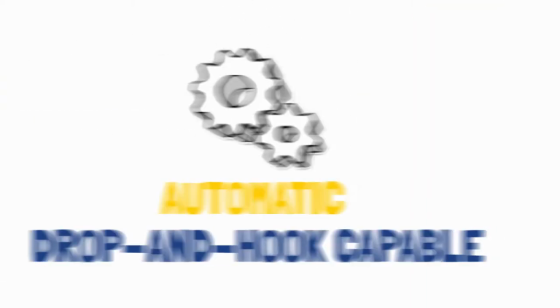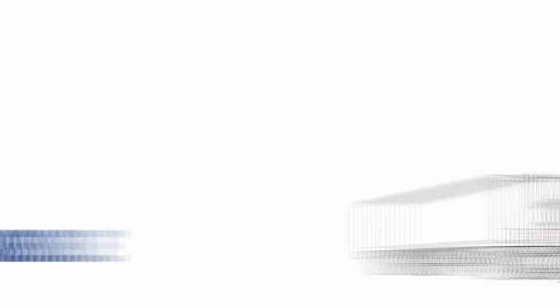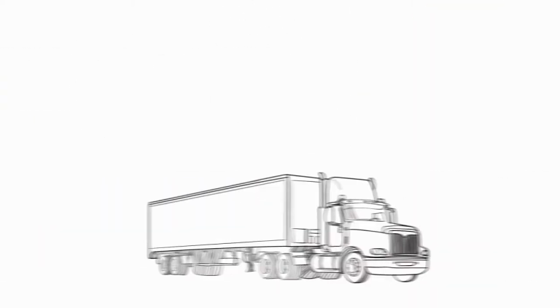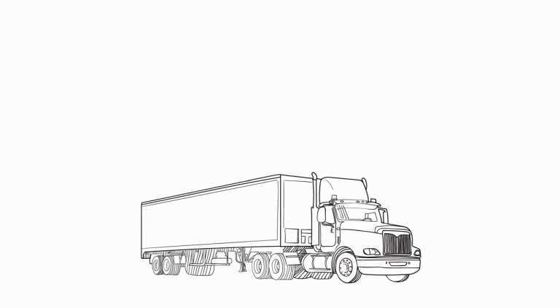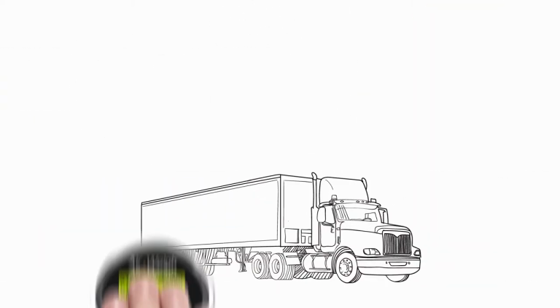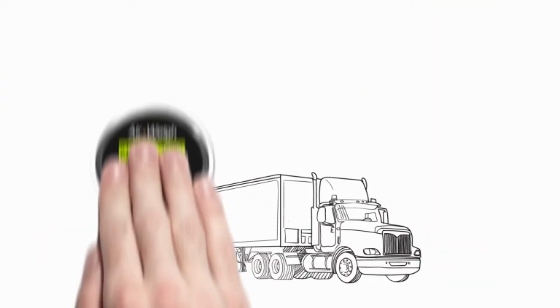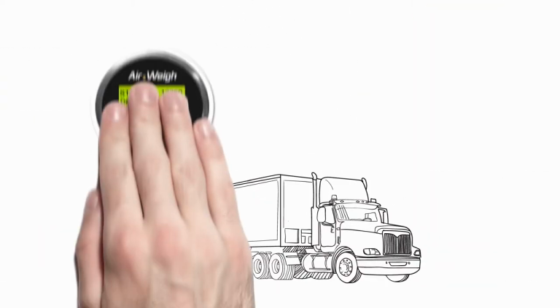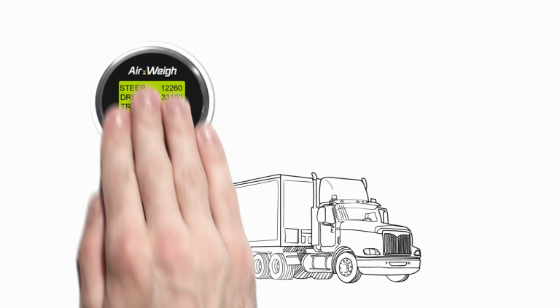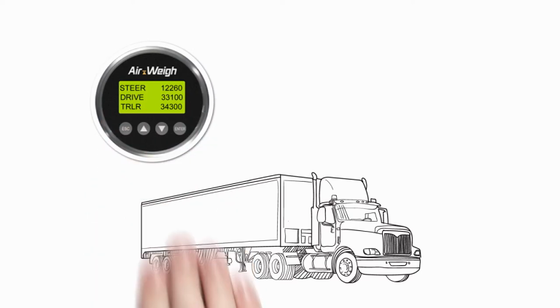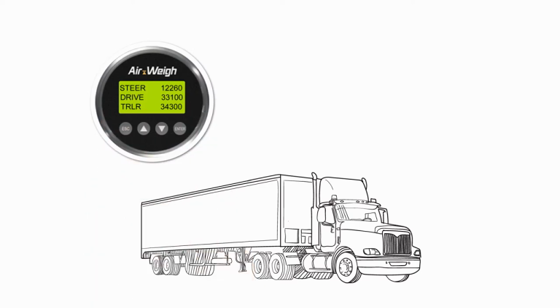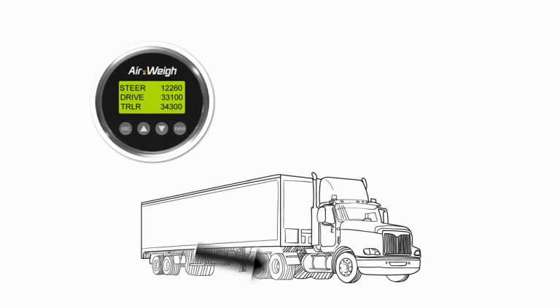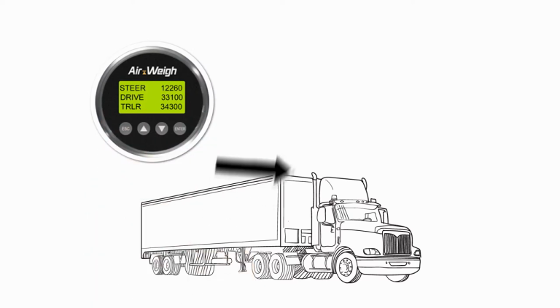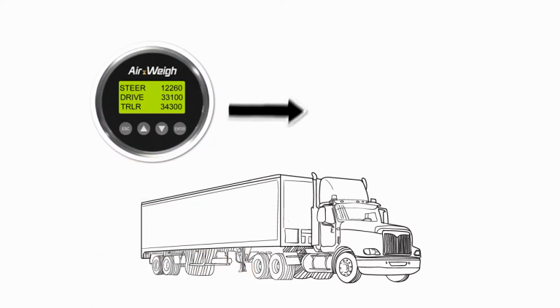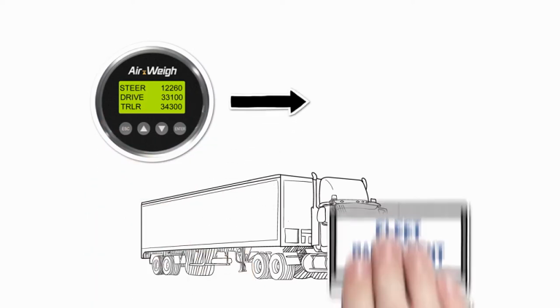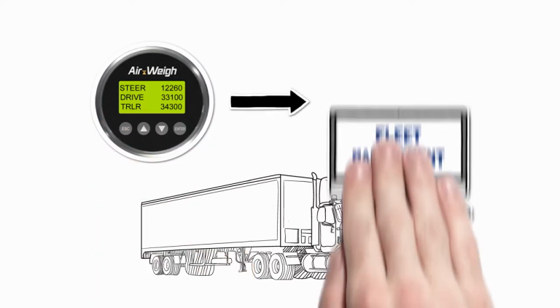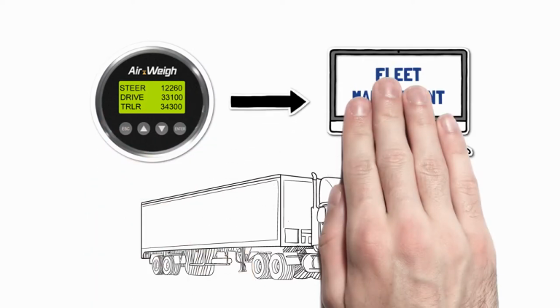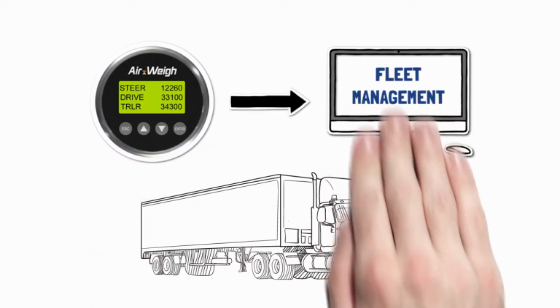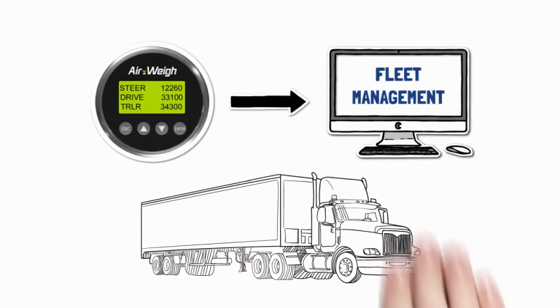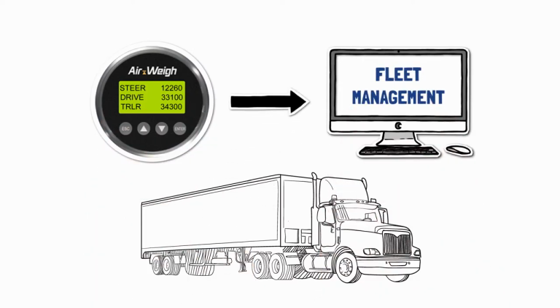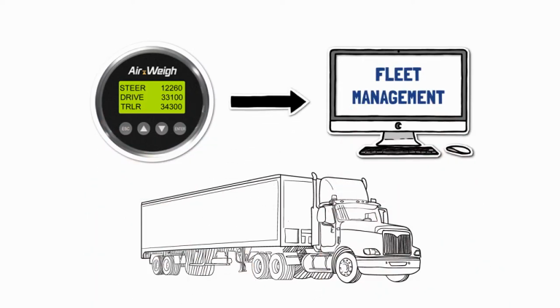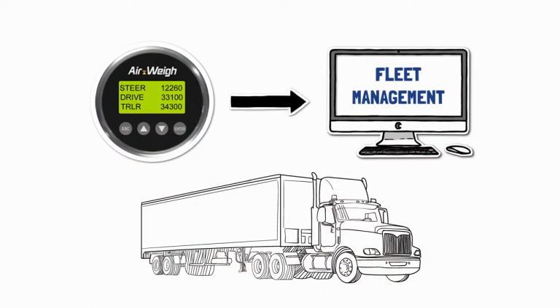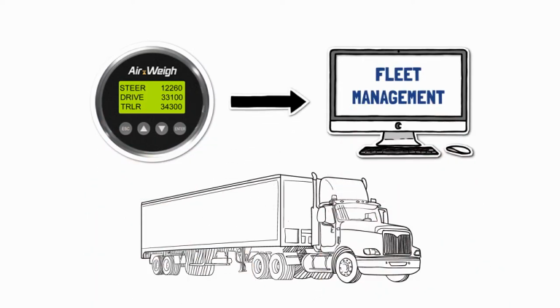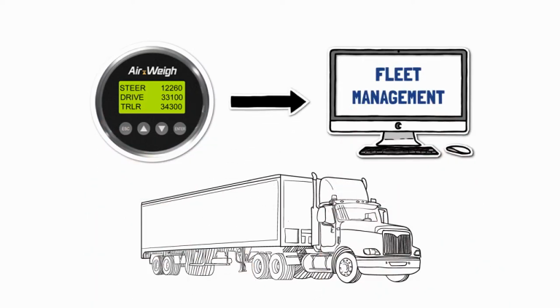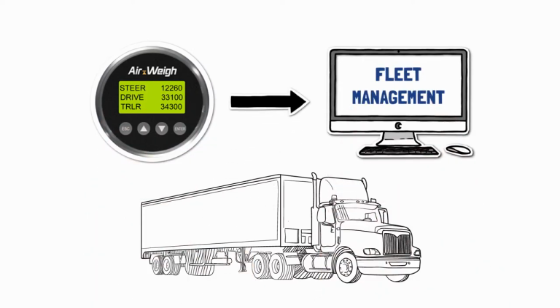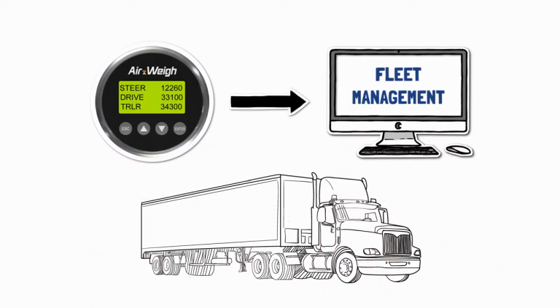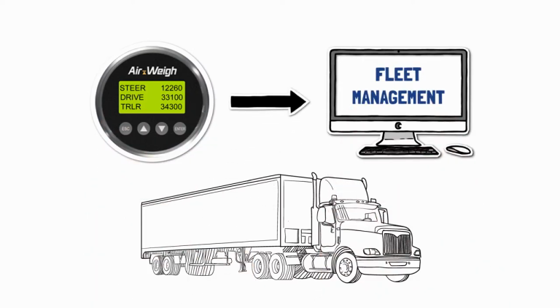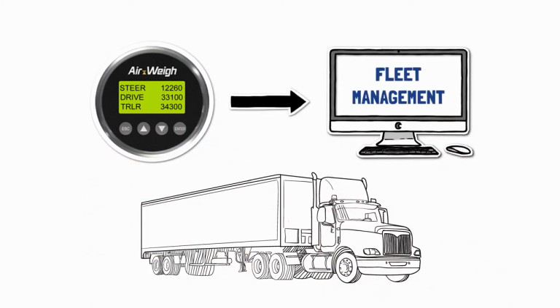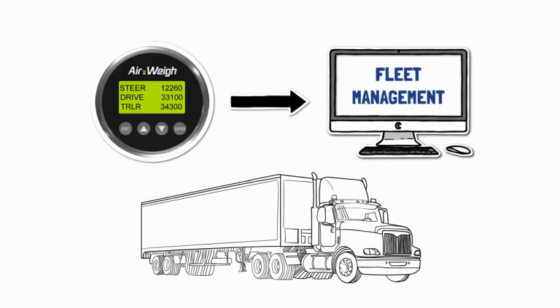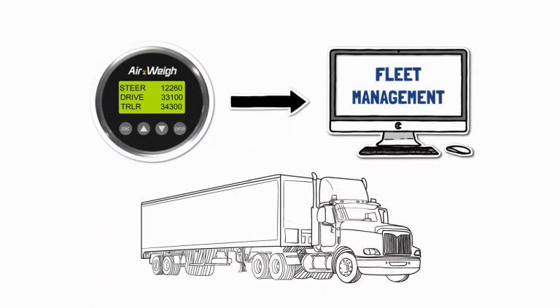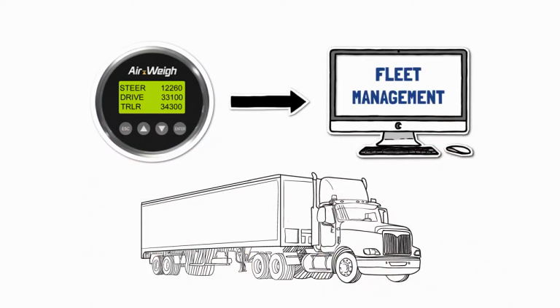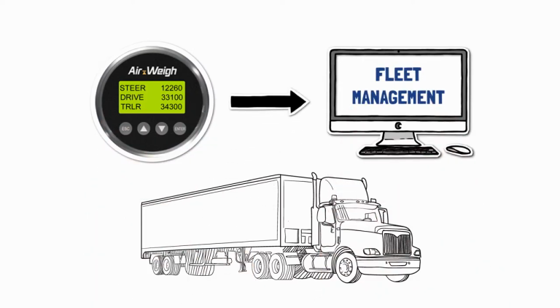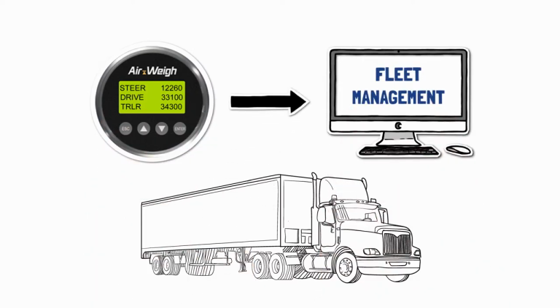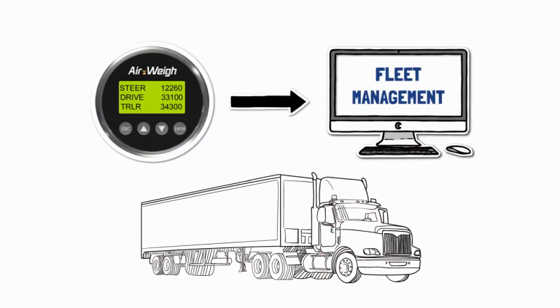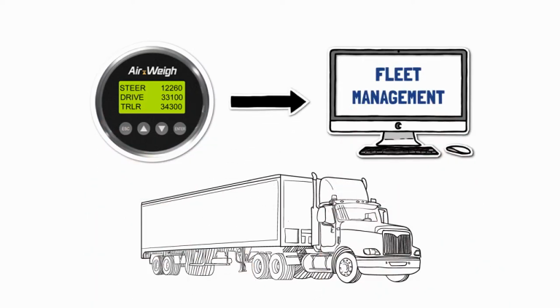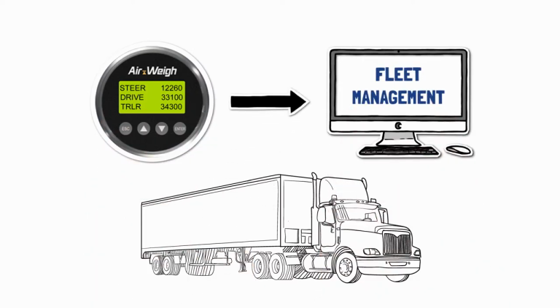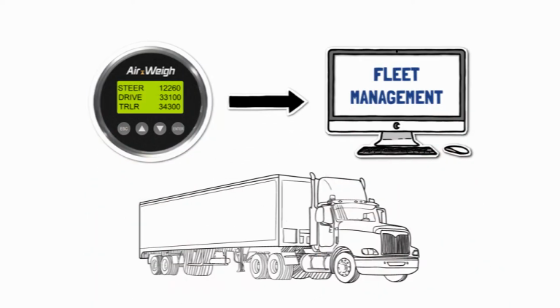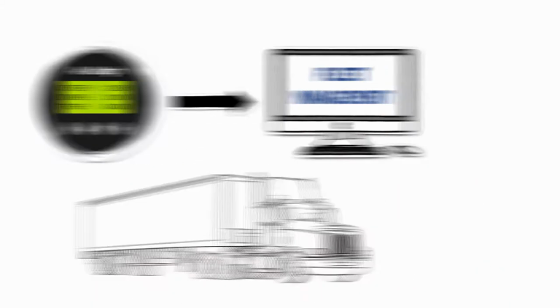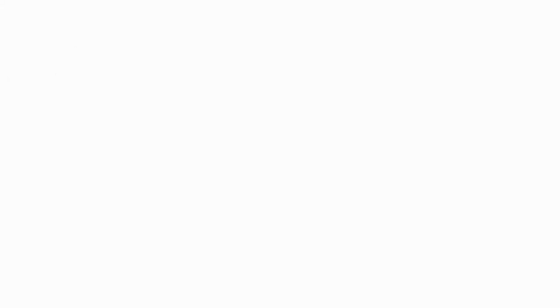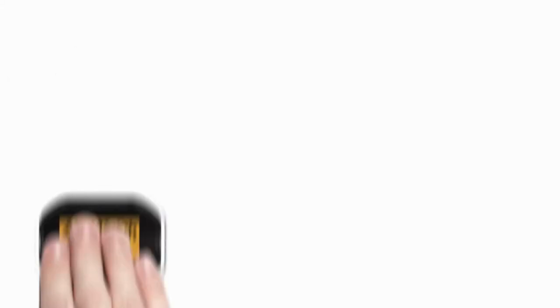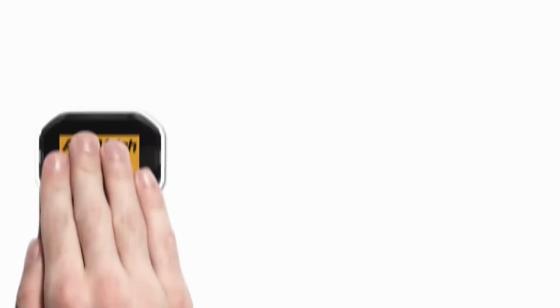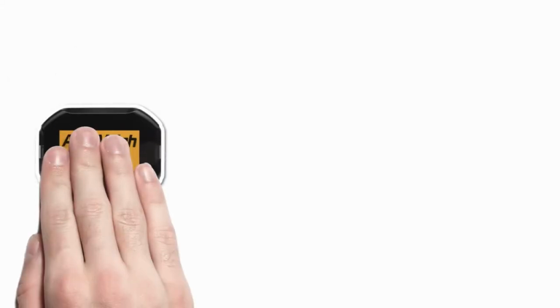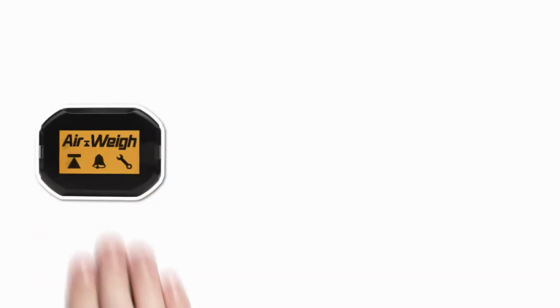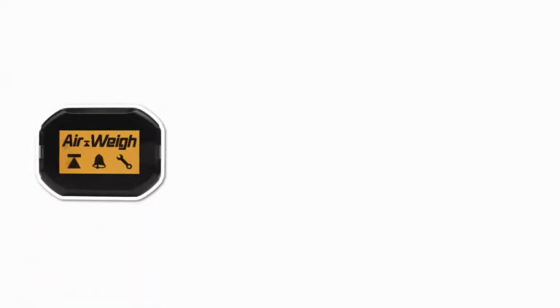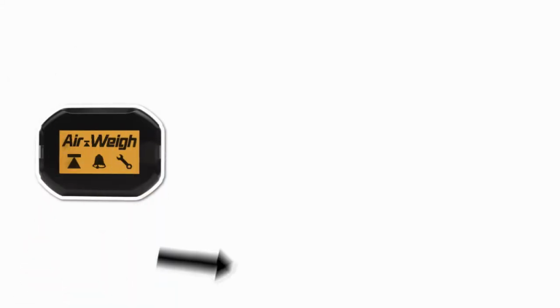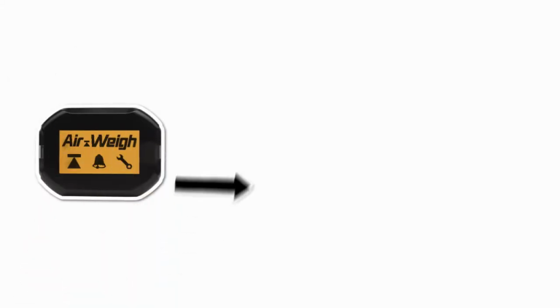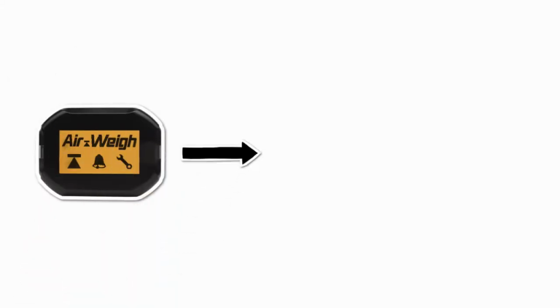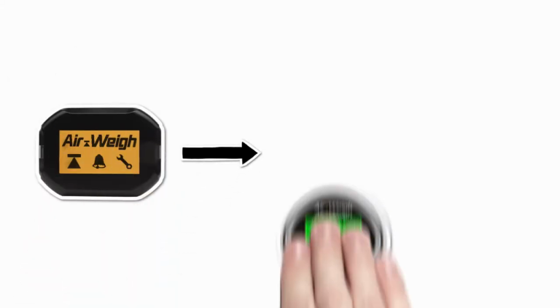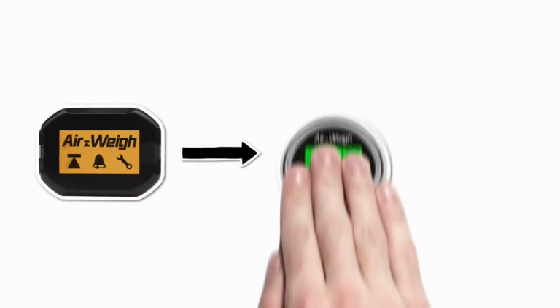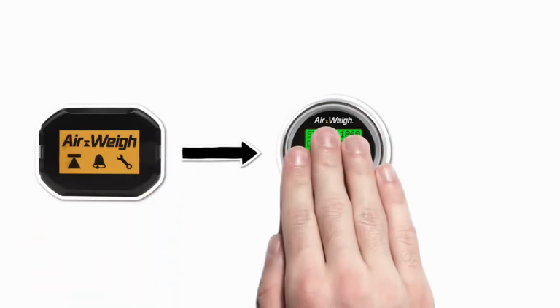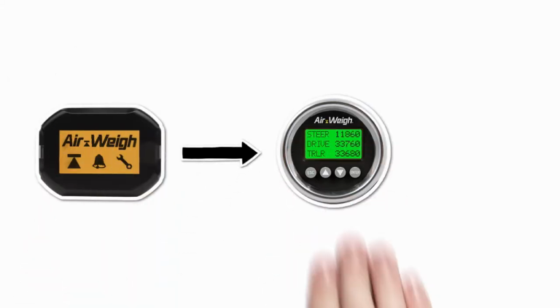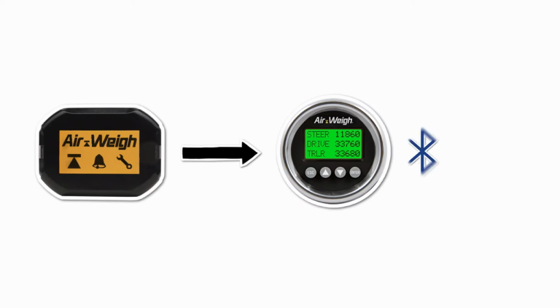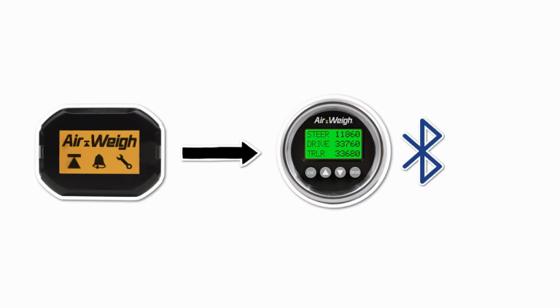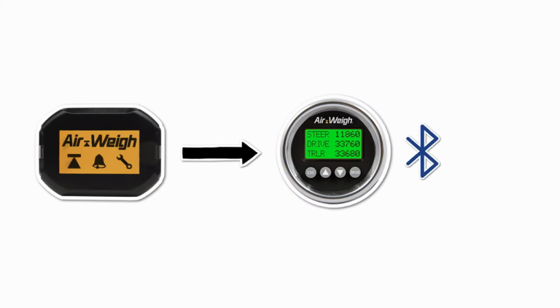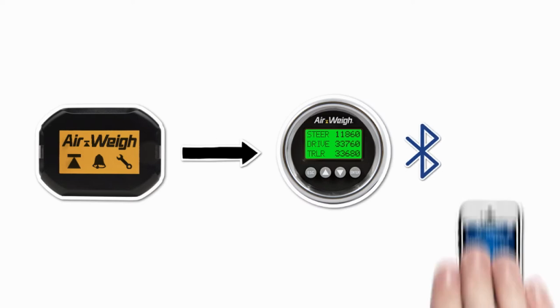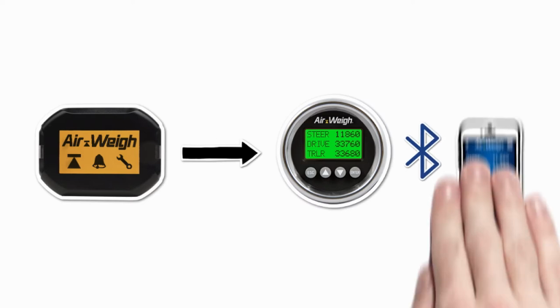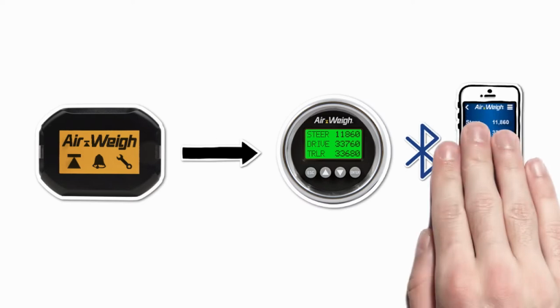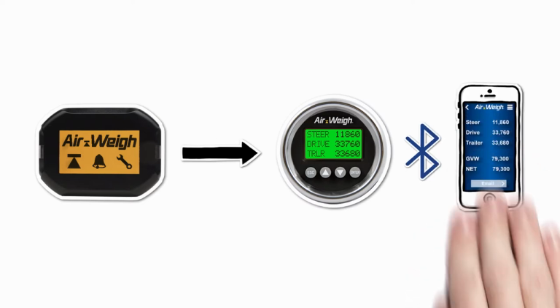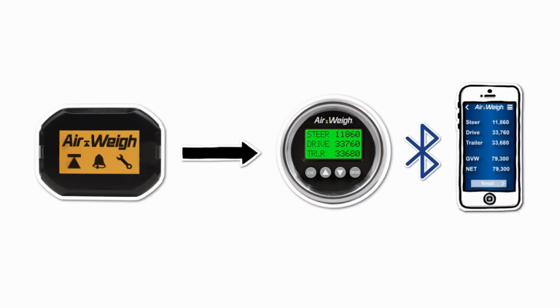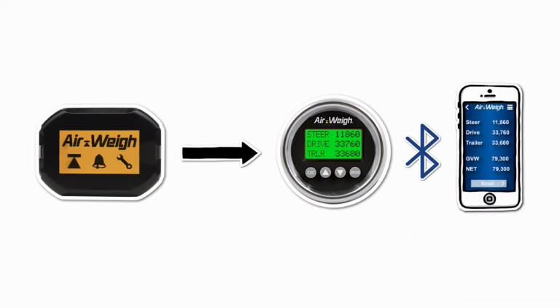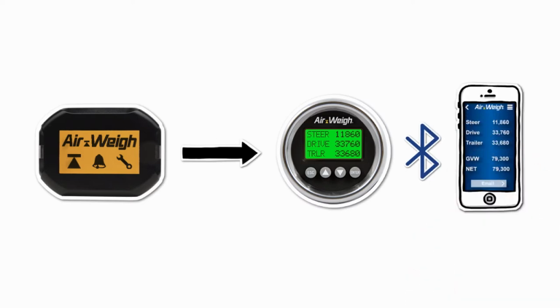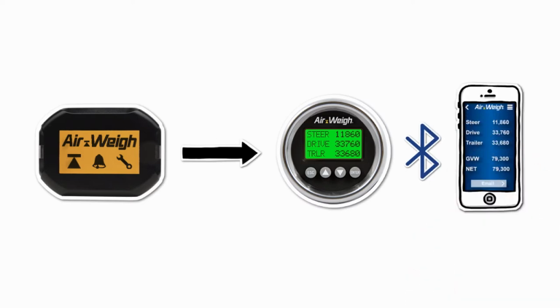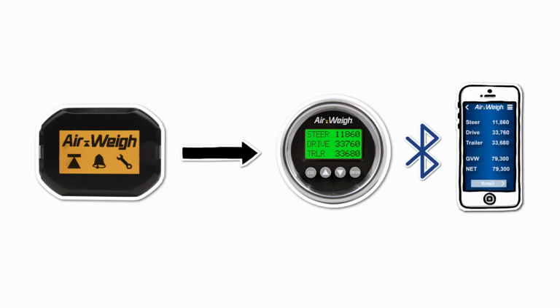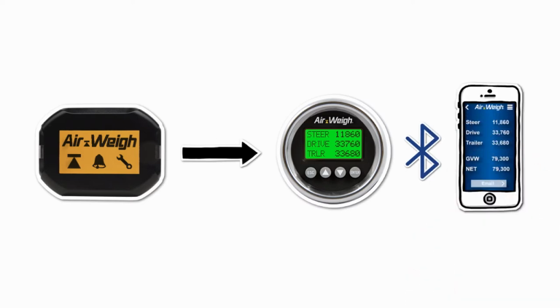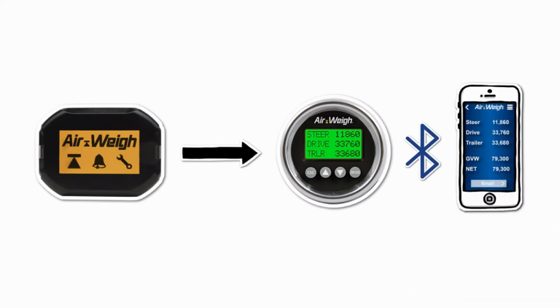Weights transmit to fleet management through integrated third-party telematics. Bluetooth pairs your tractor scale with our LoadMax app.